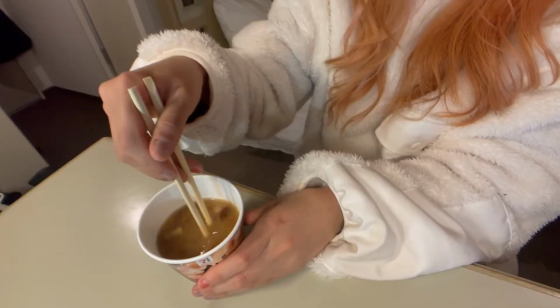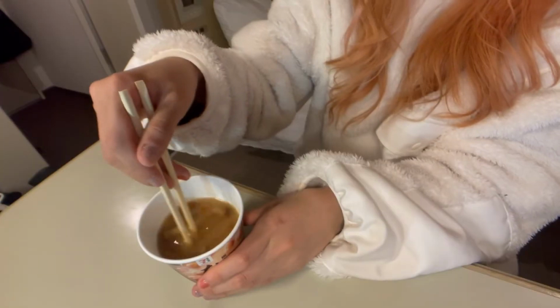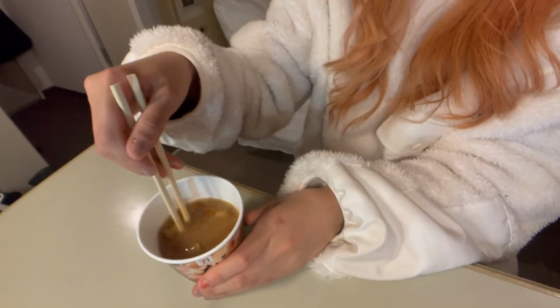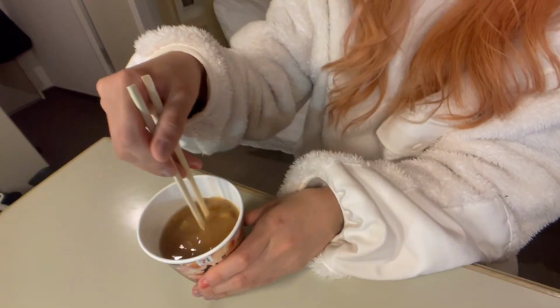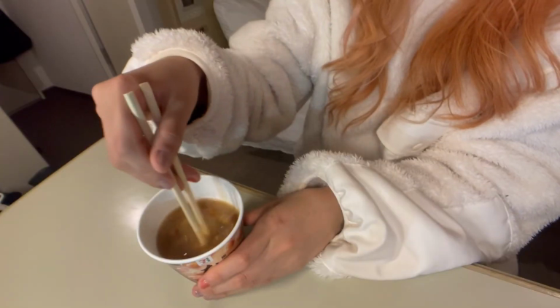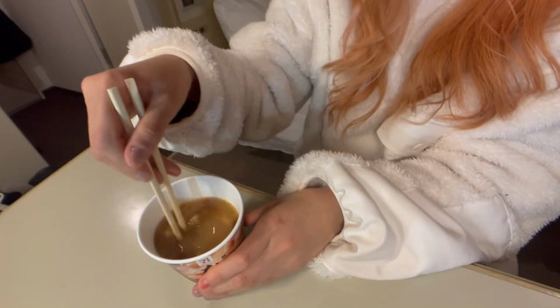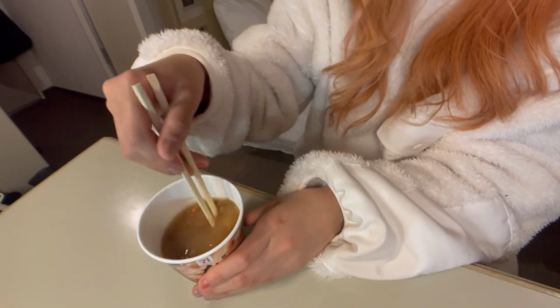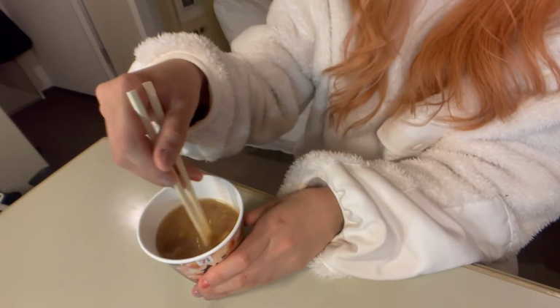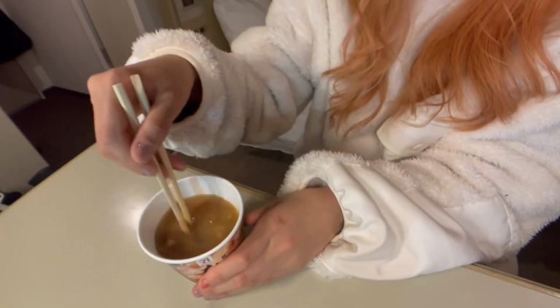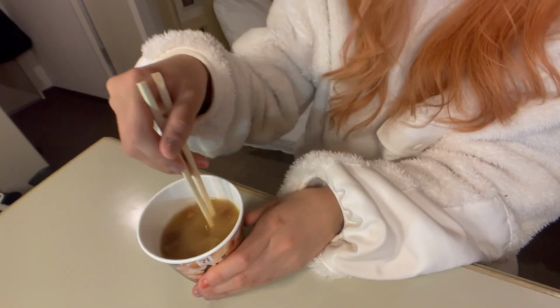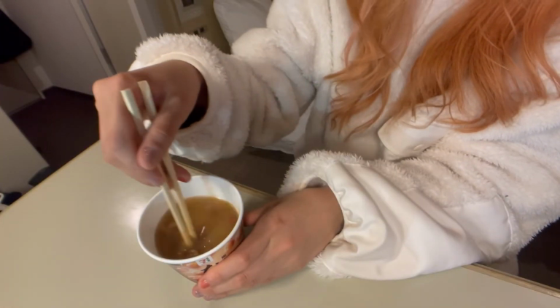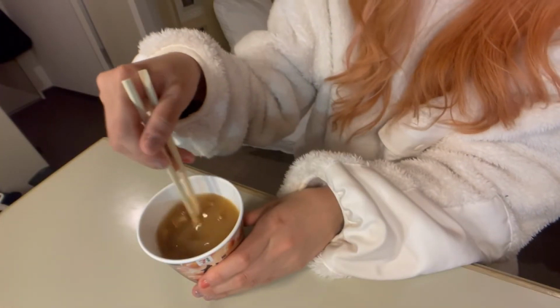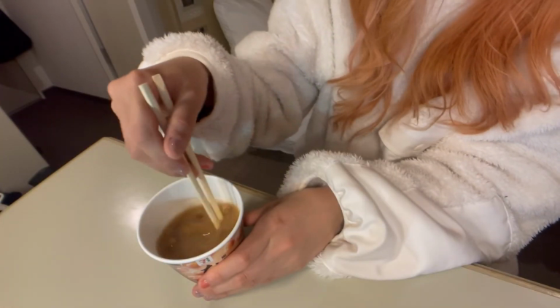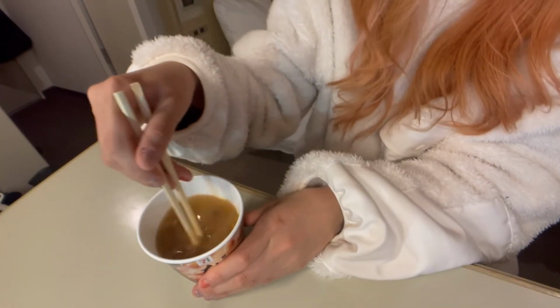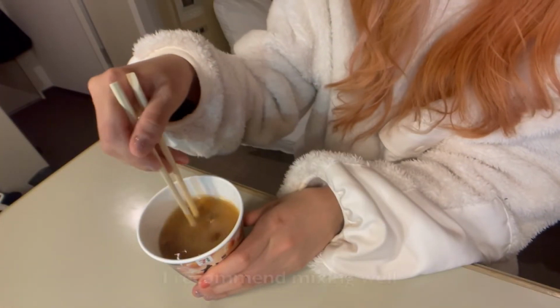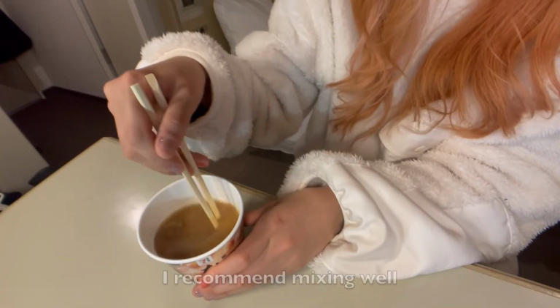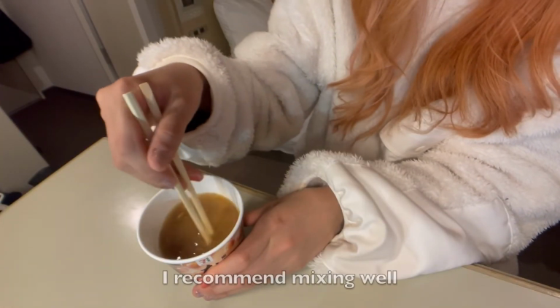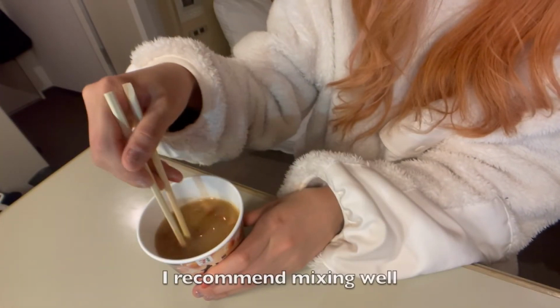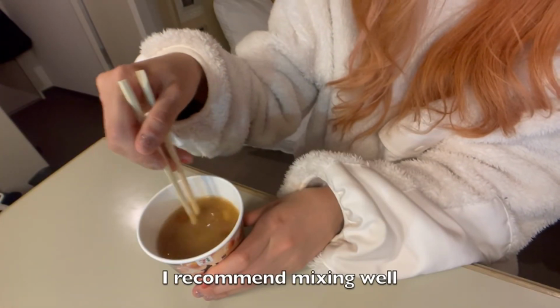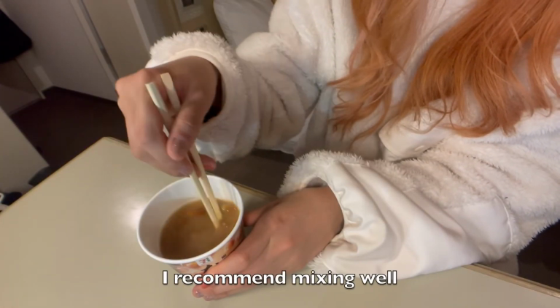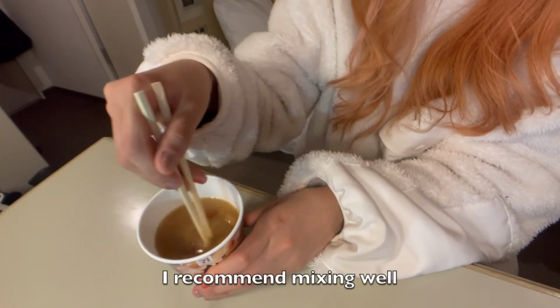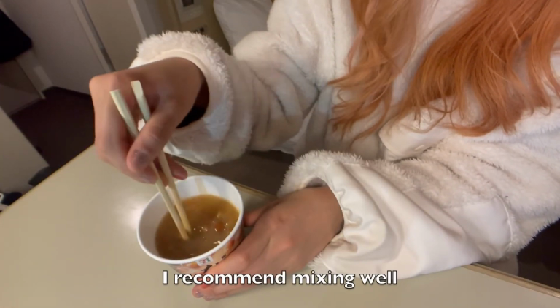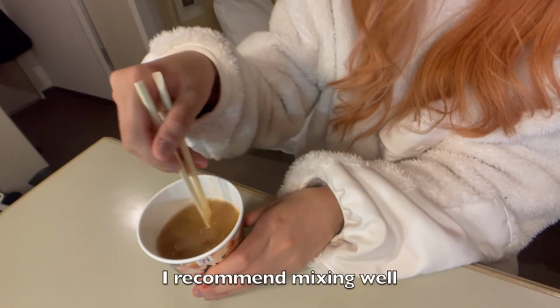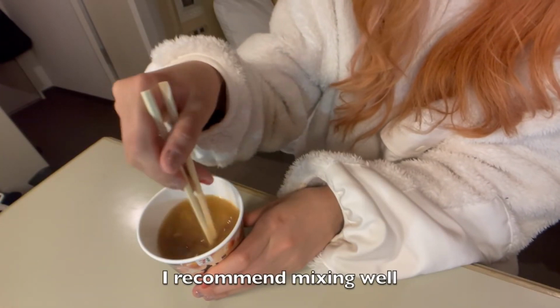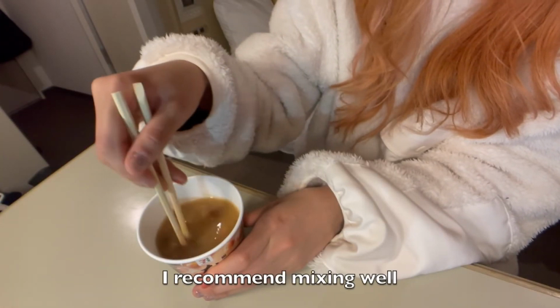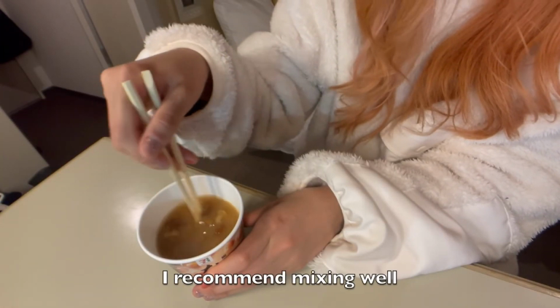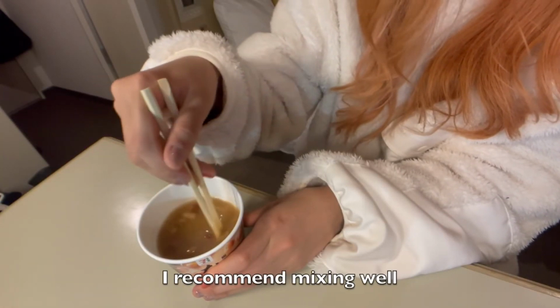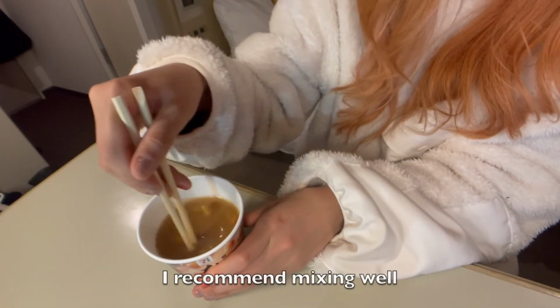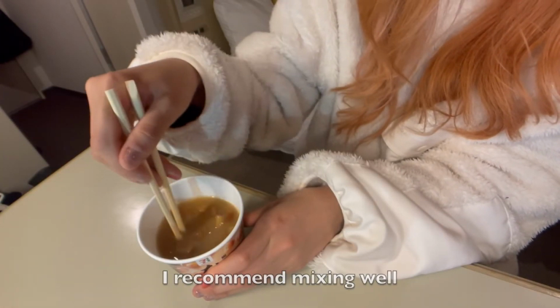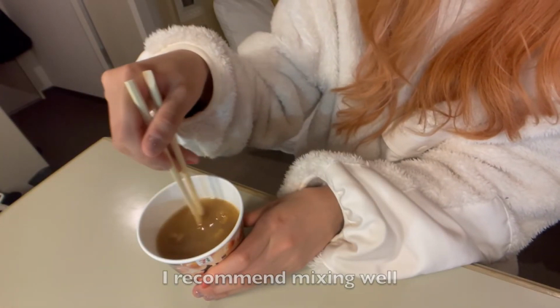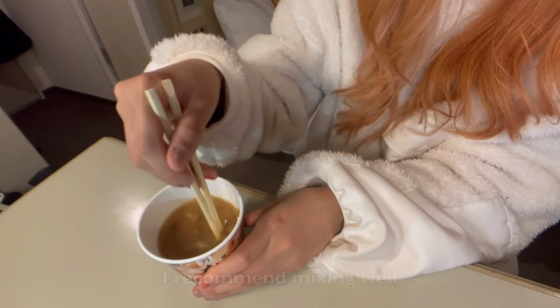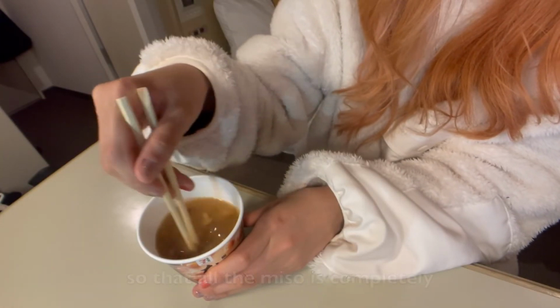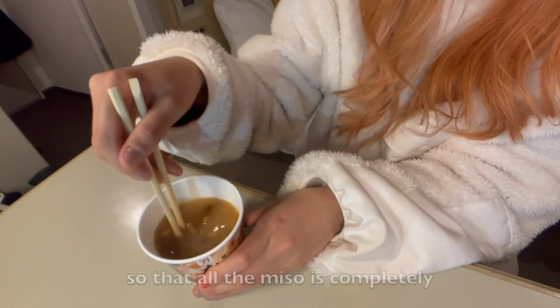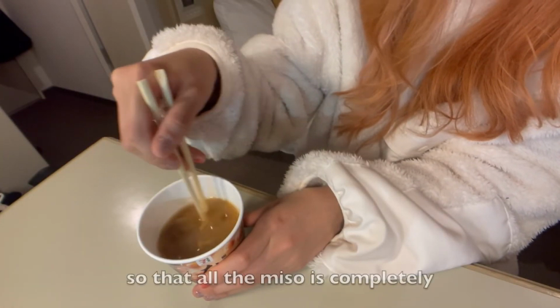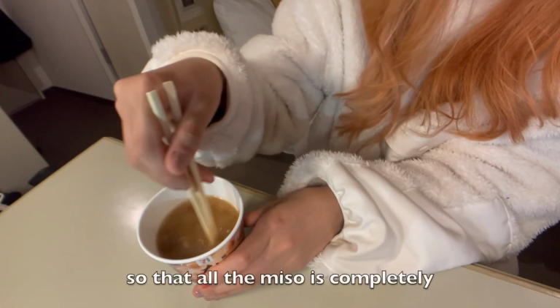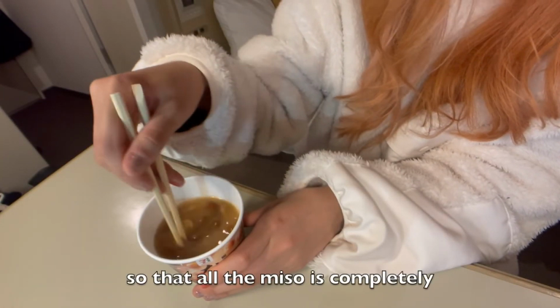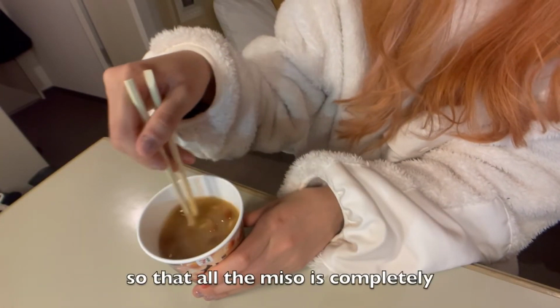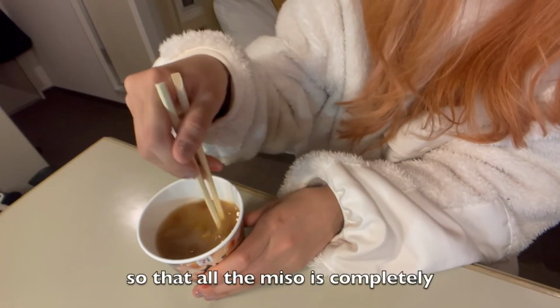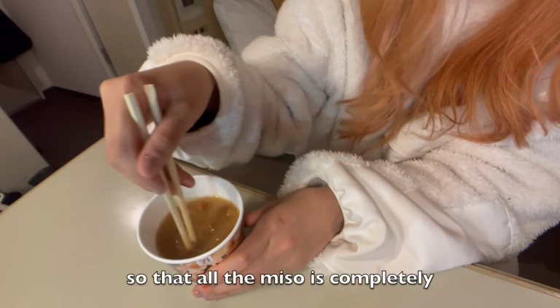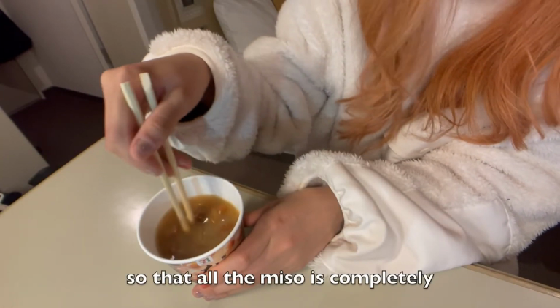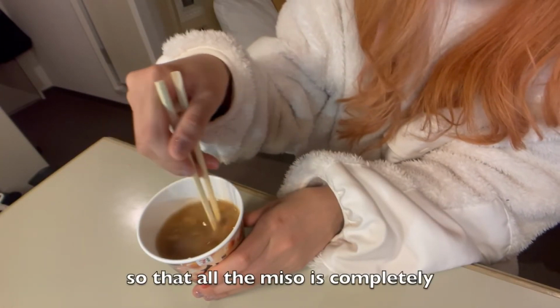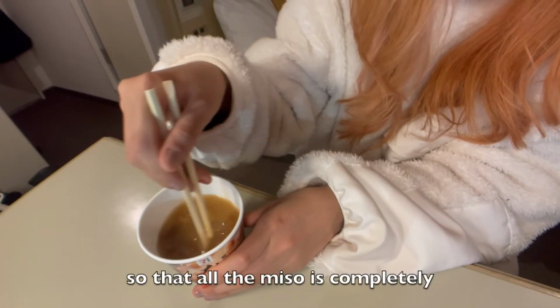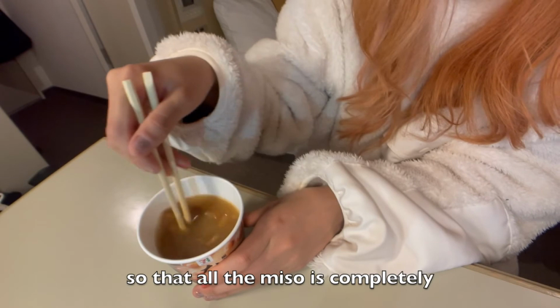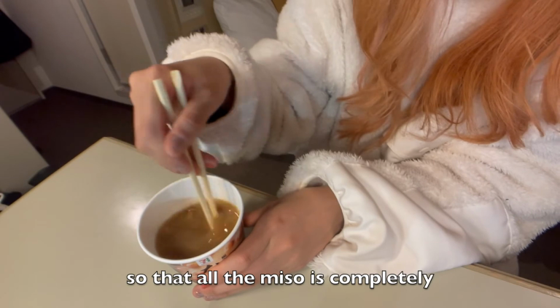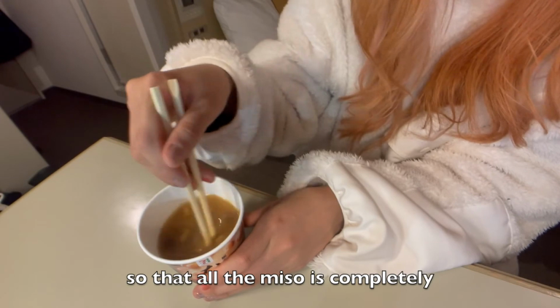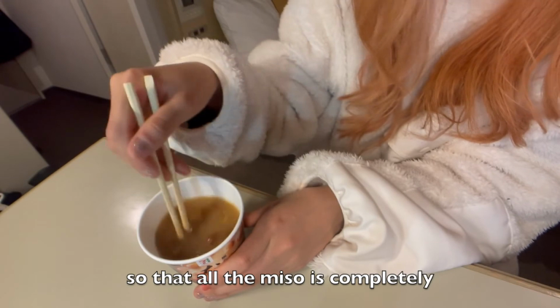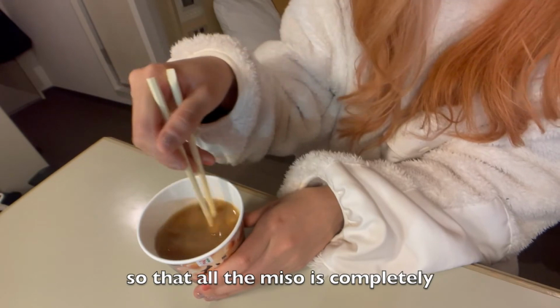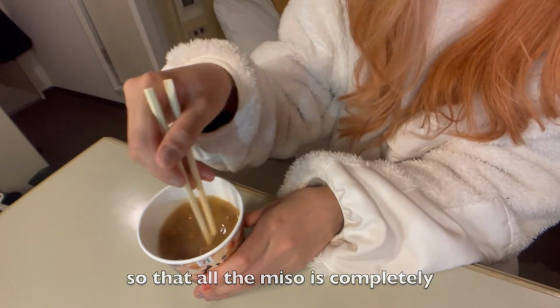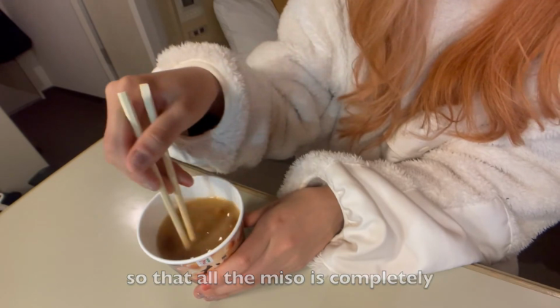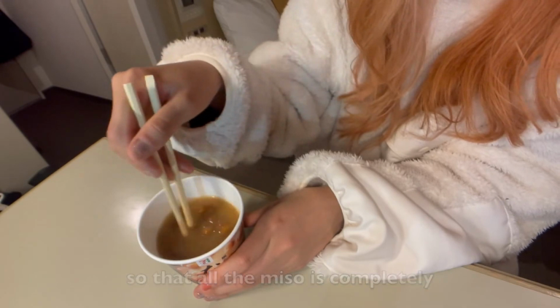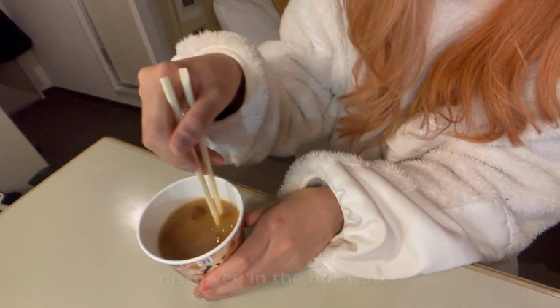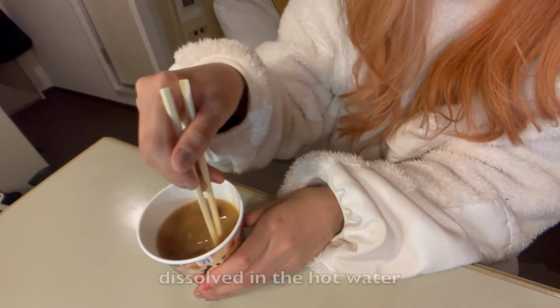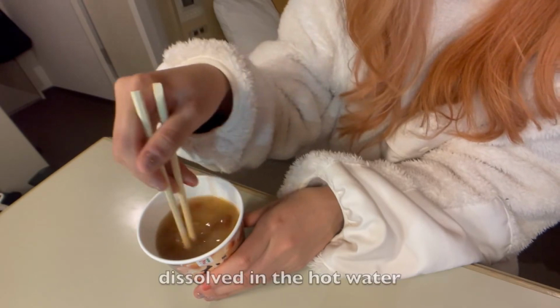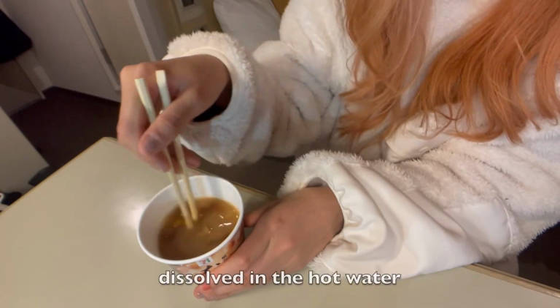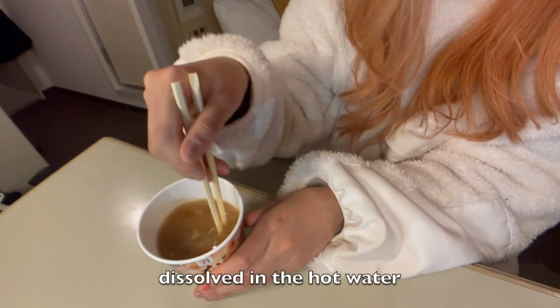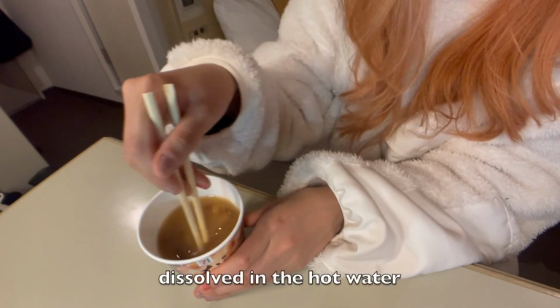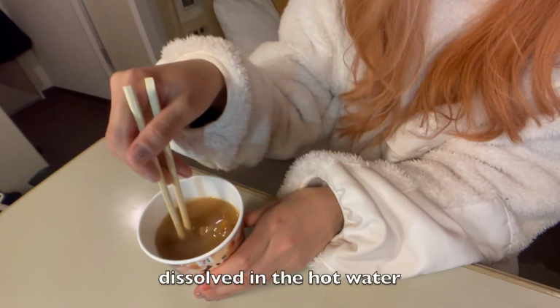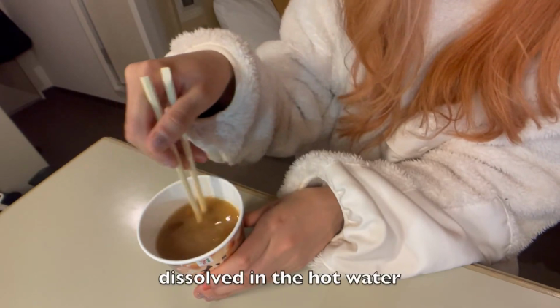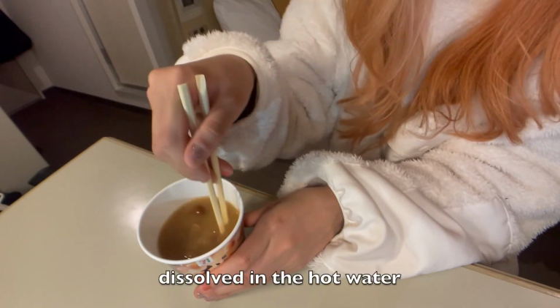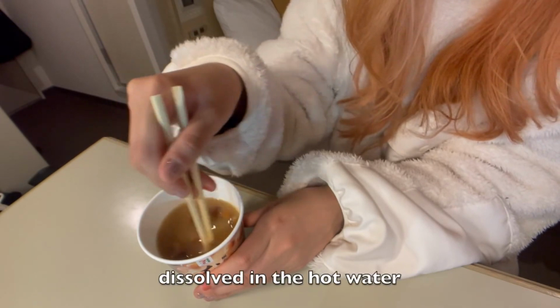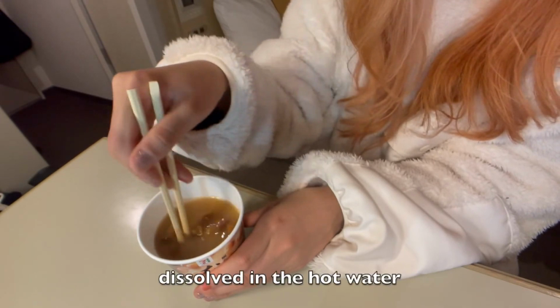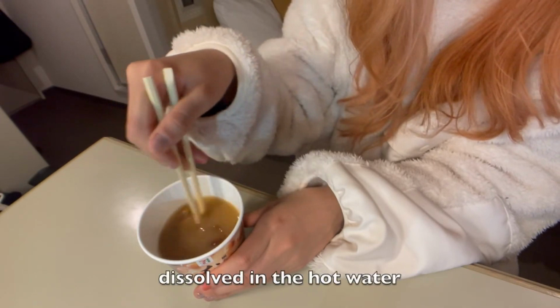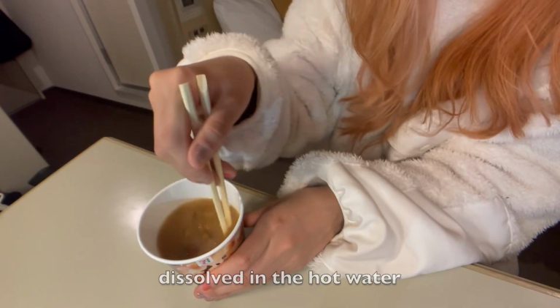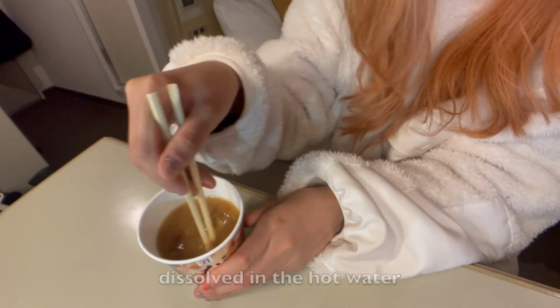Here is a tip: I recommend mixing well so that all the miso is completely dissolved in the hot water.